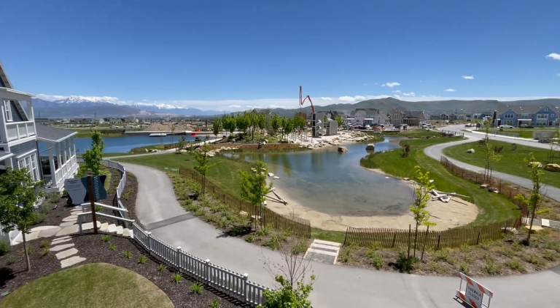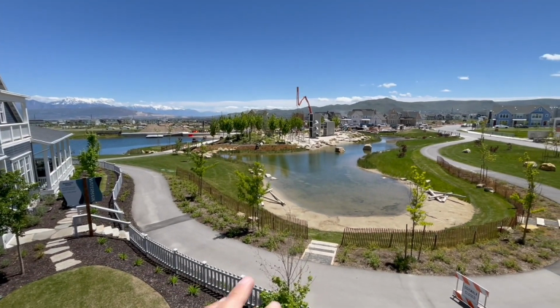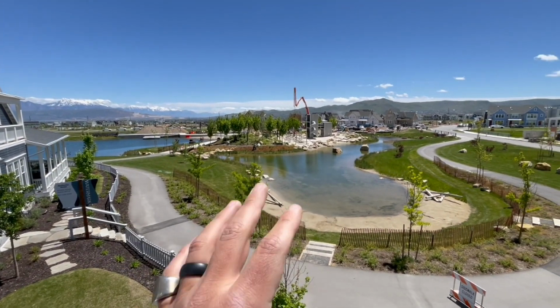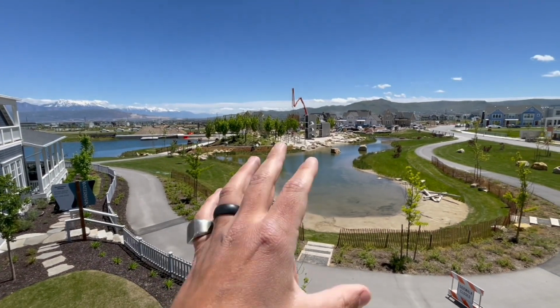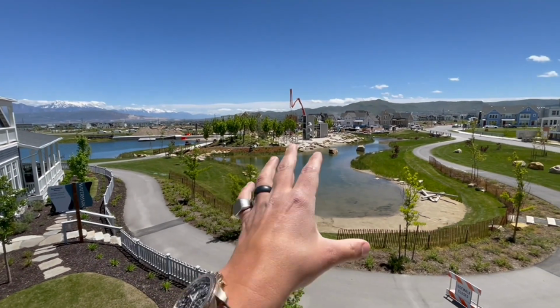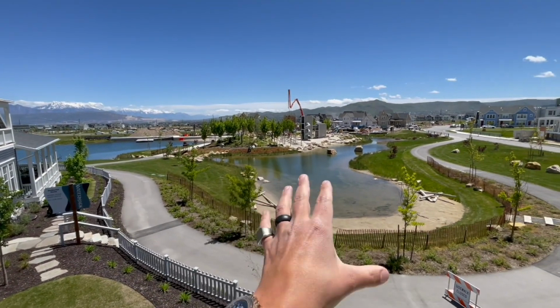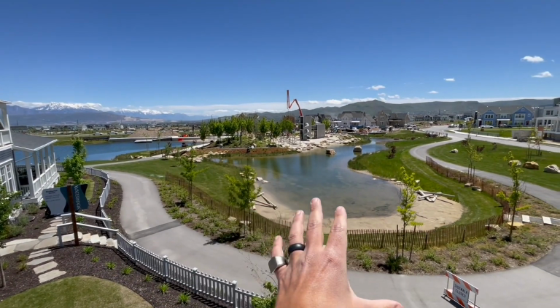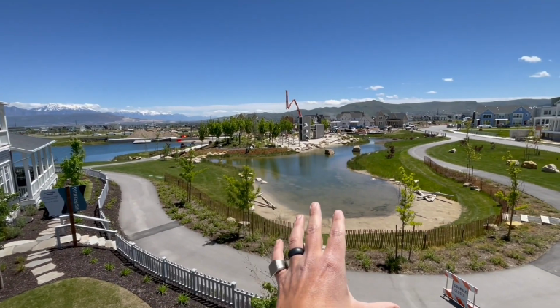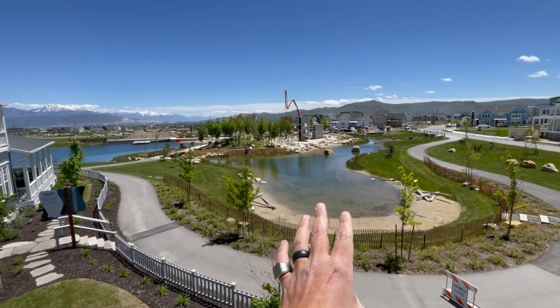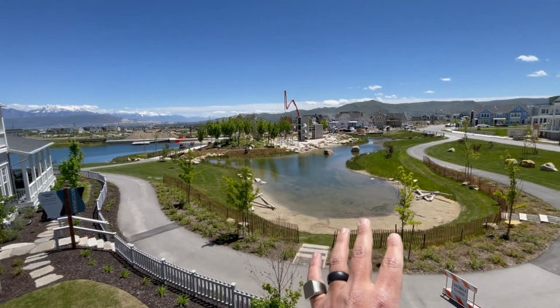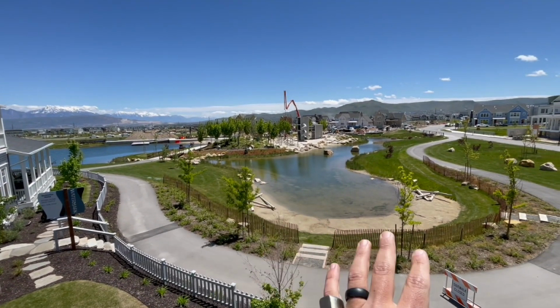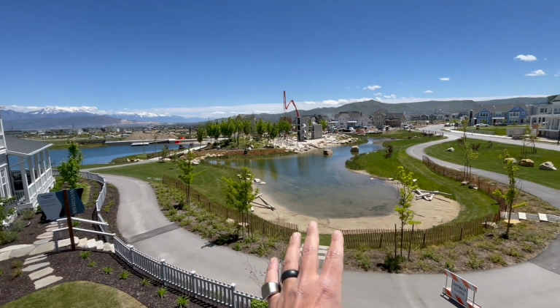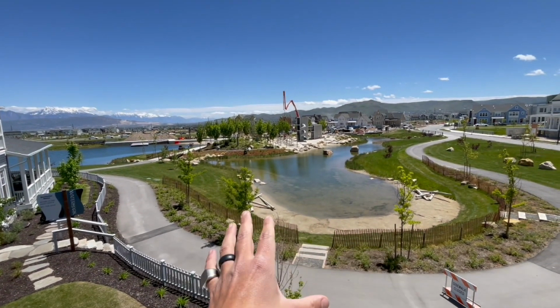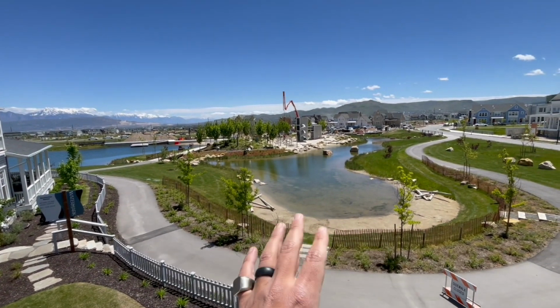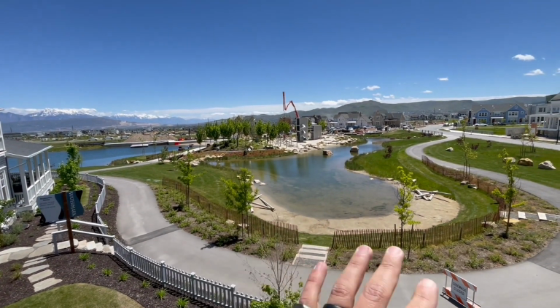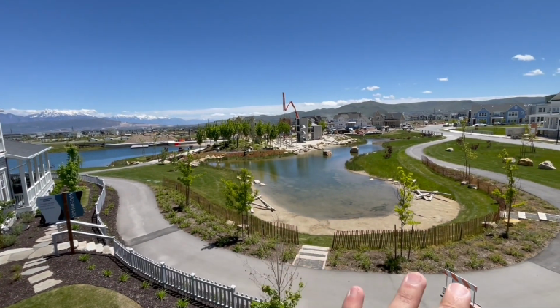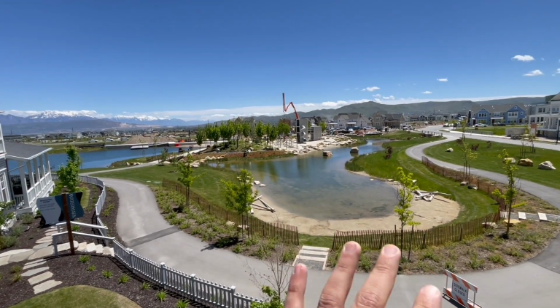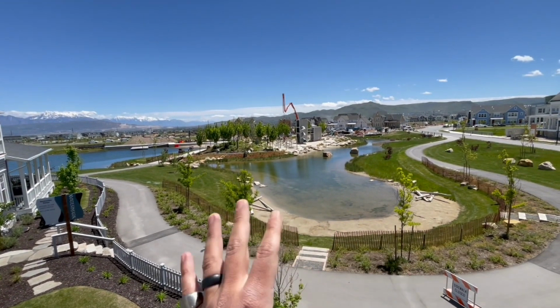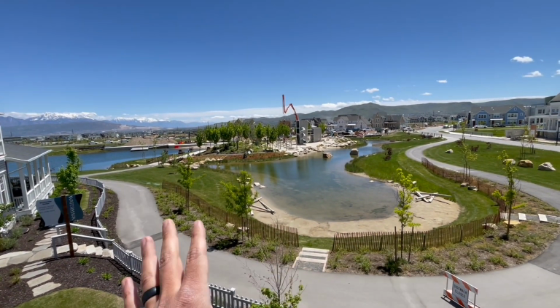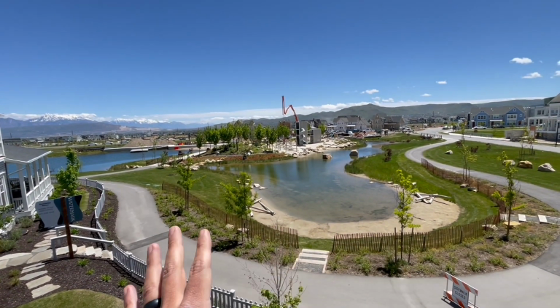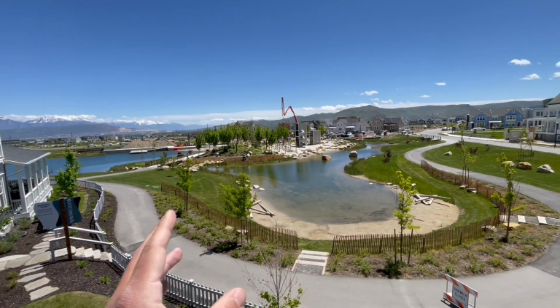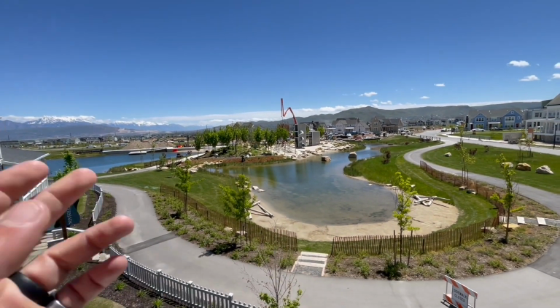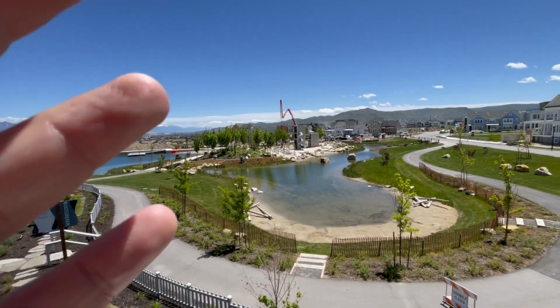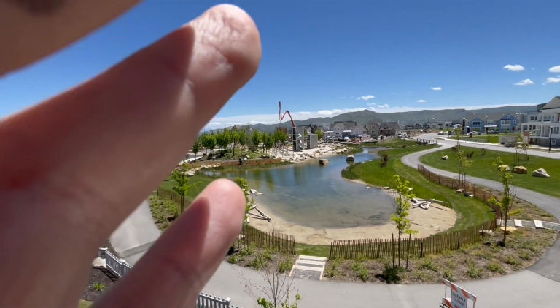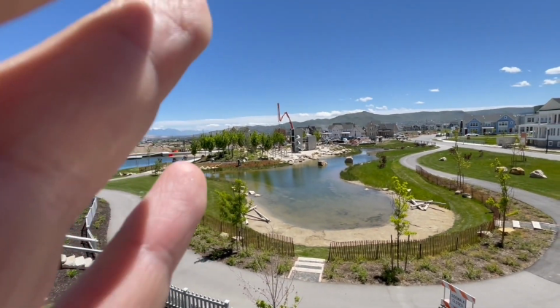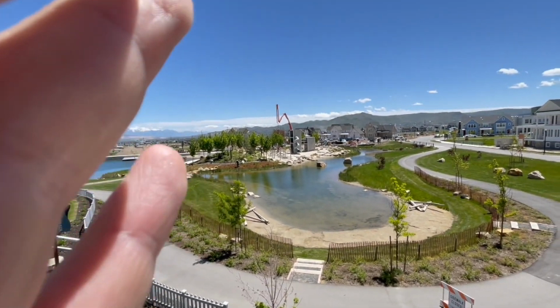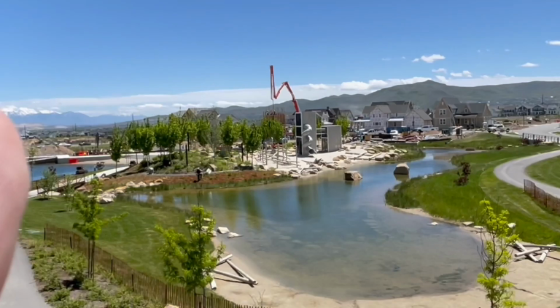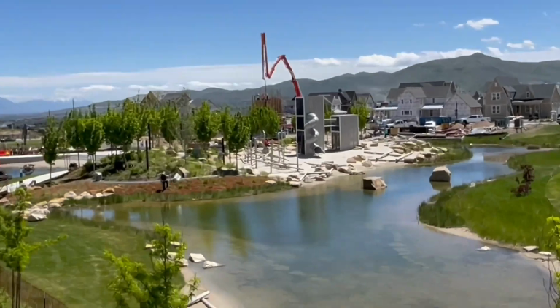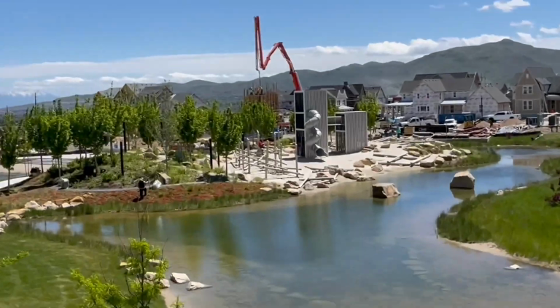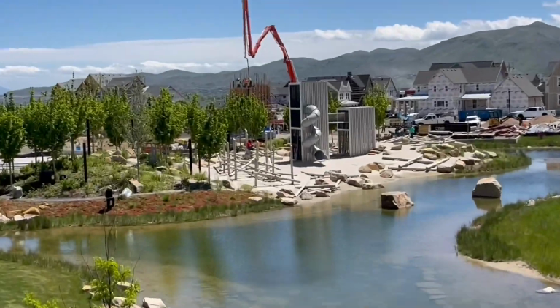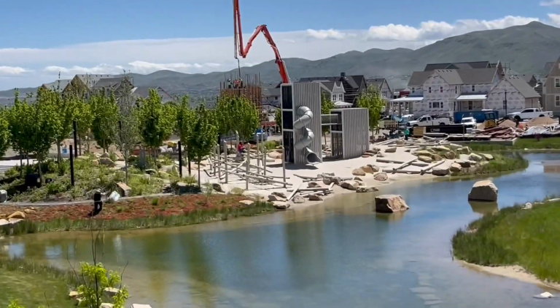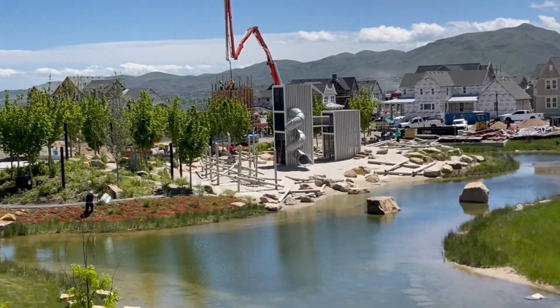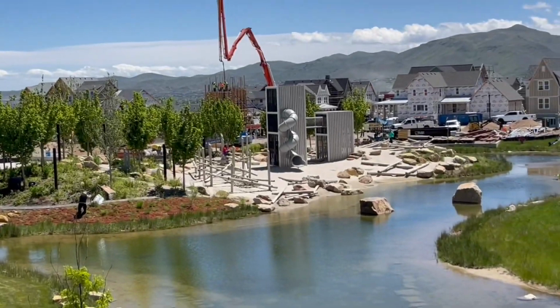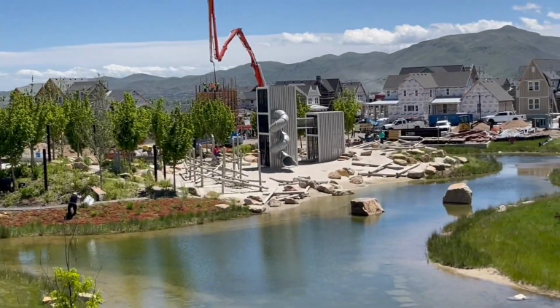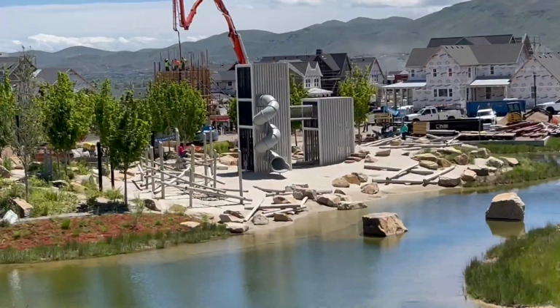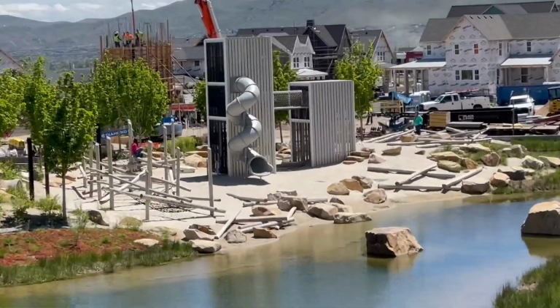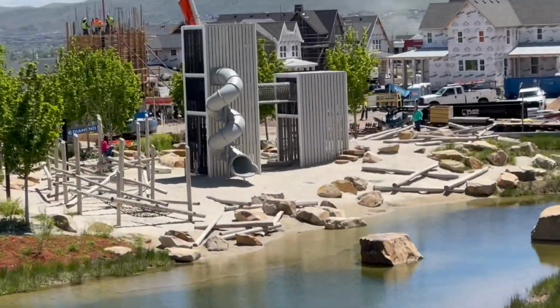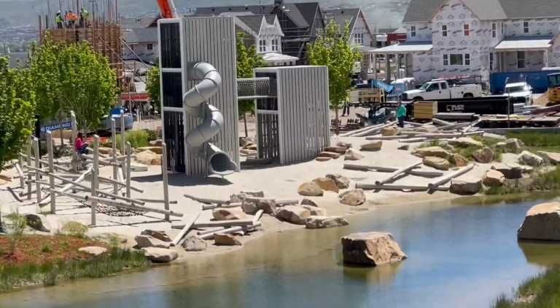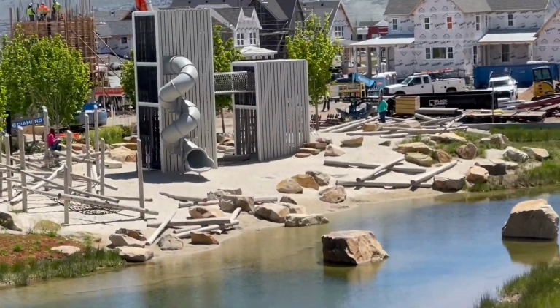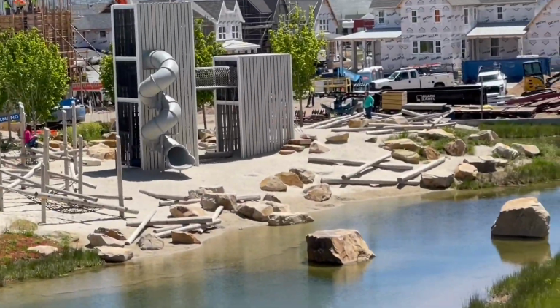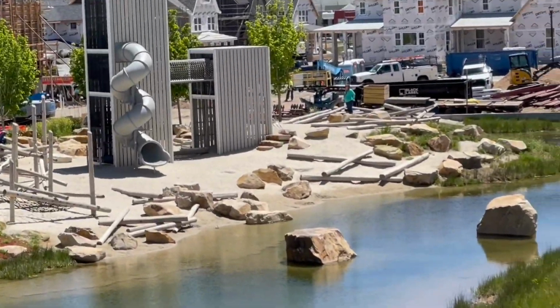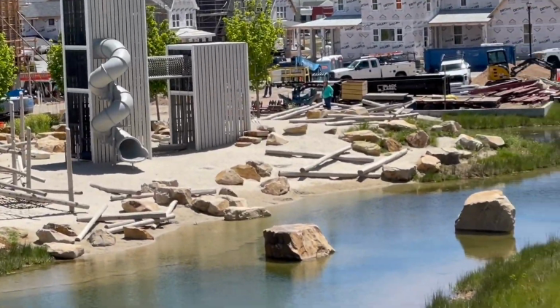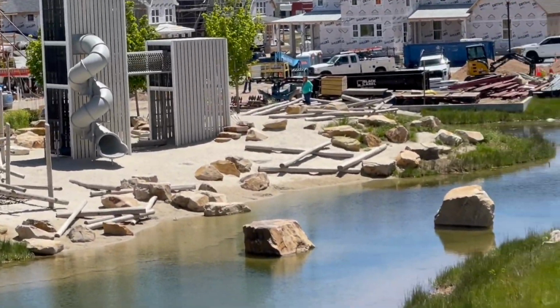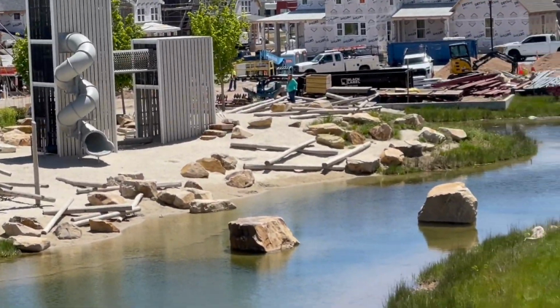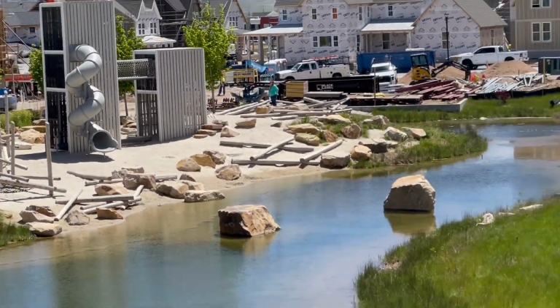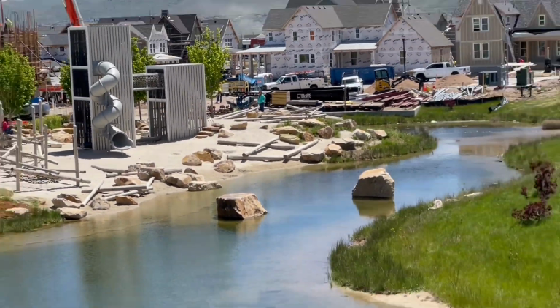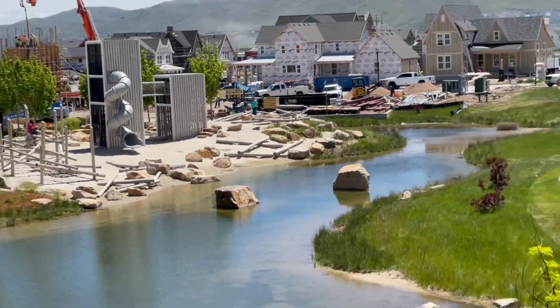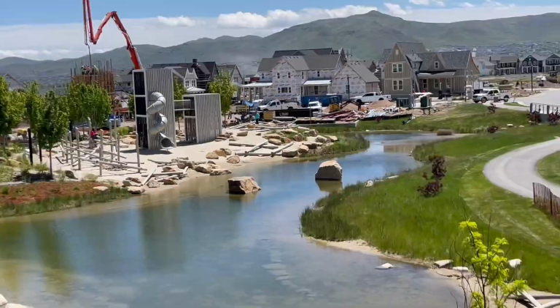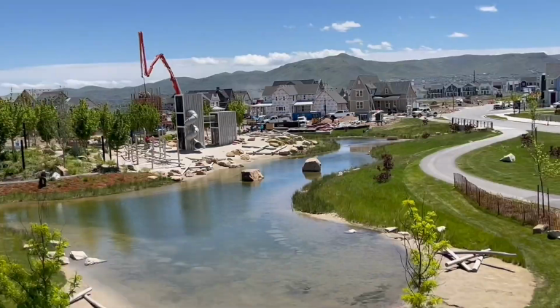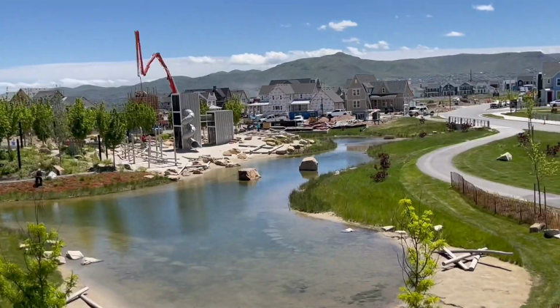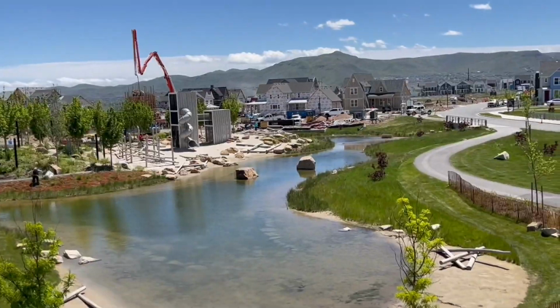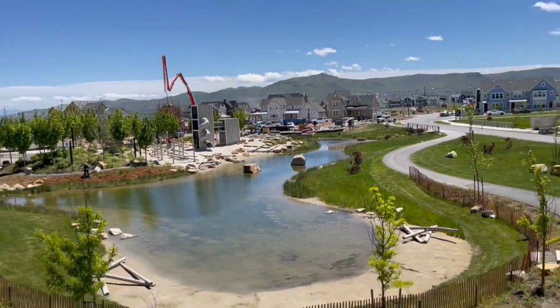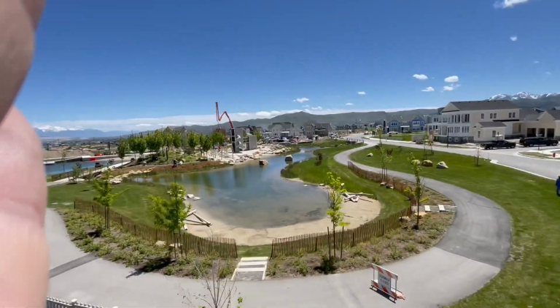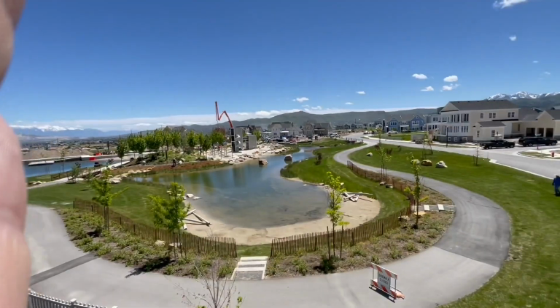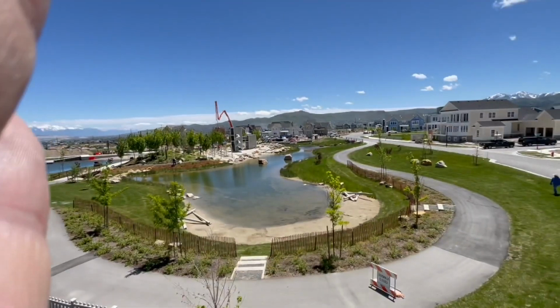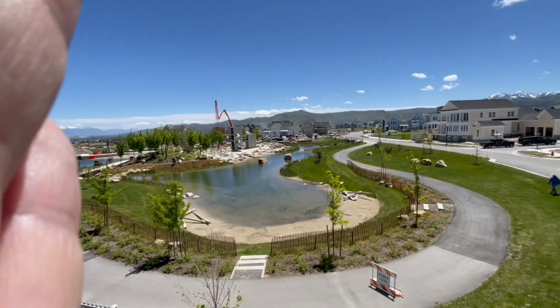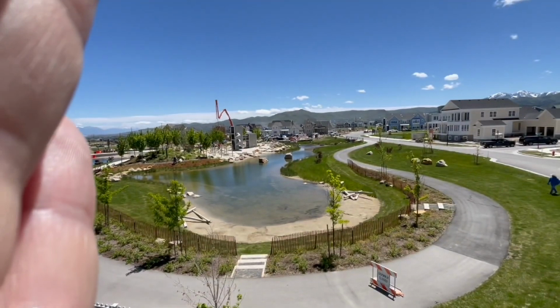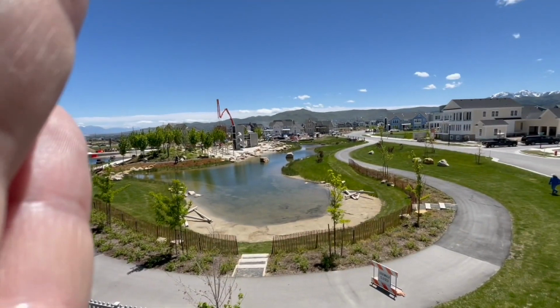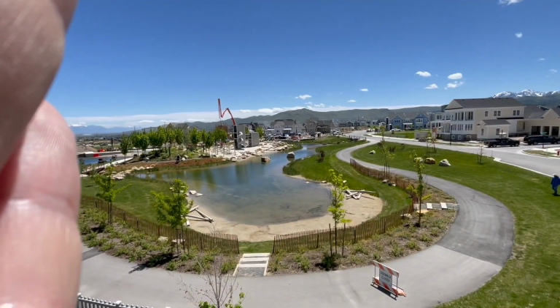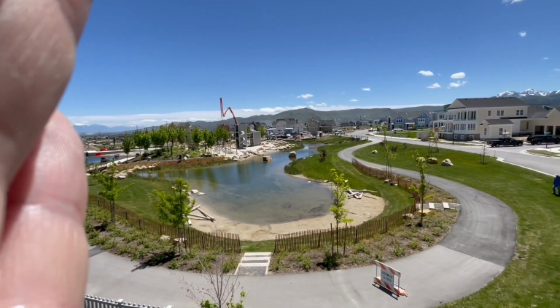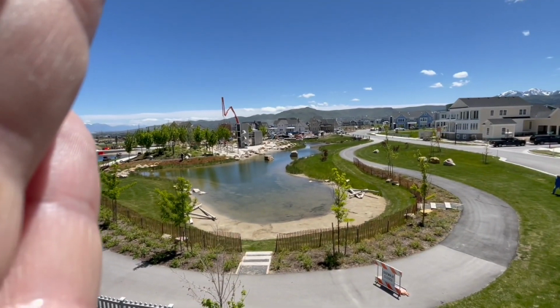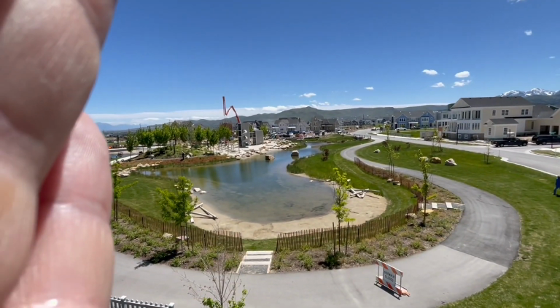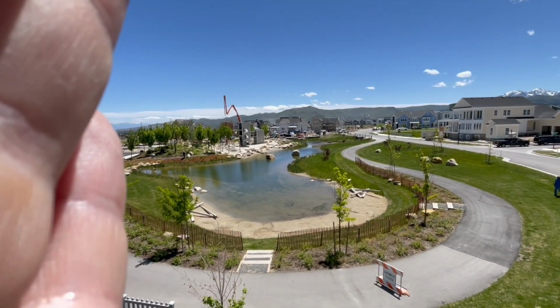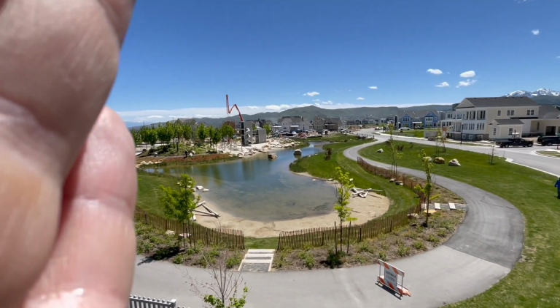So this park is amazing. My kids love it. As you can see, they have a slide, a little man-made beach, just a water feature. Amazing.